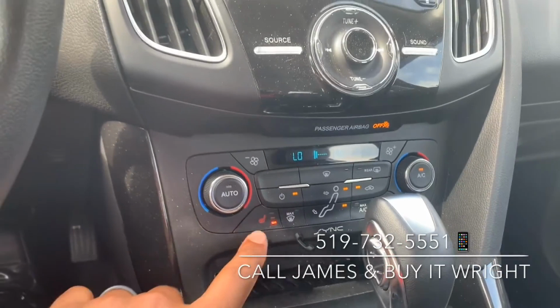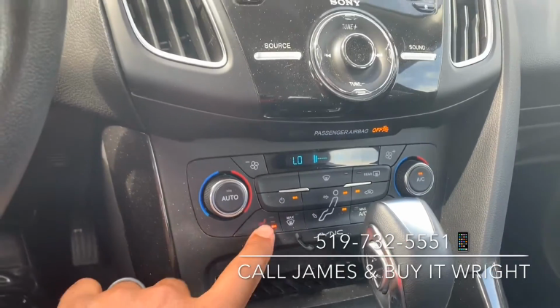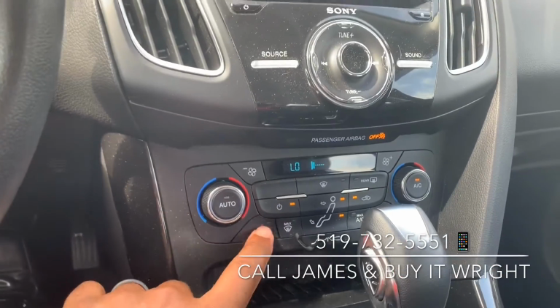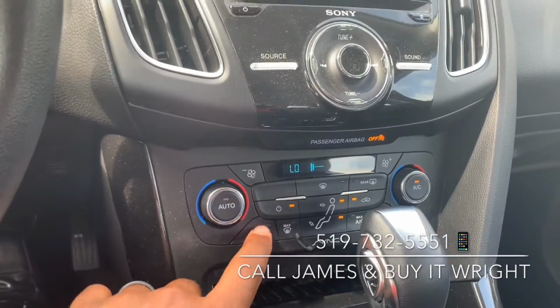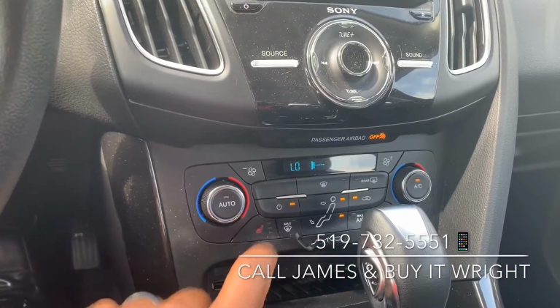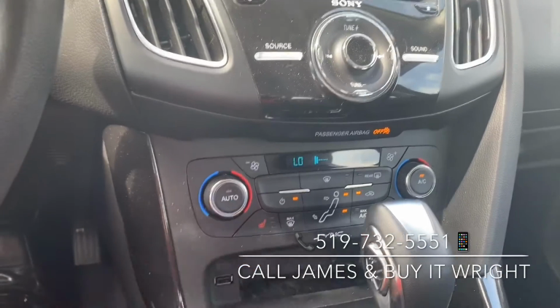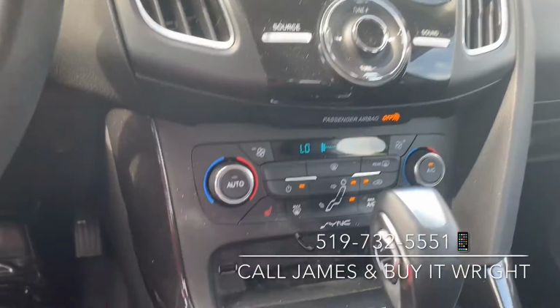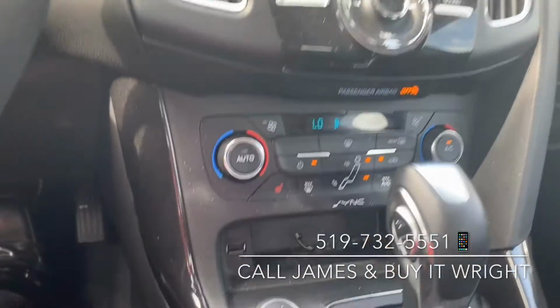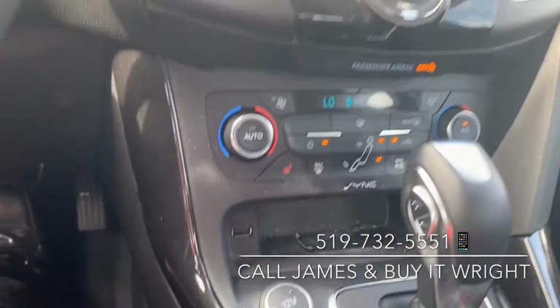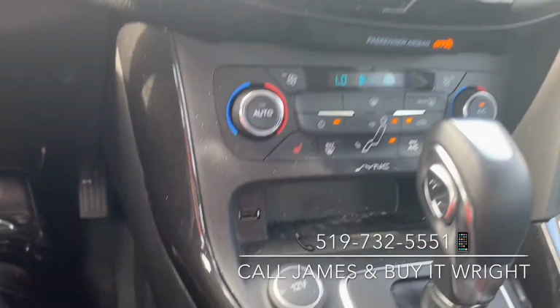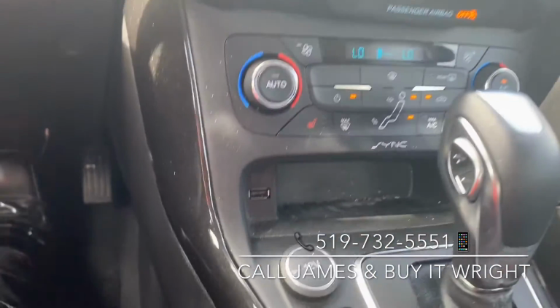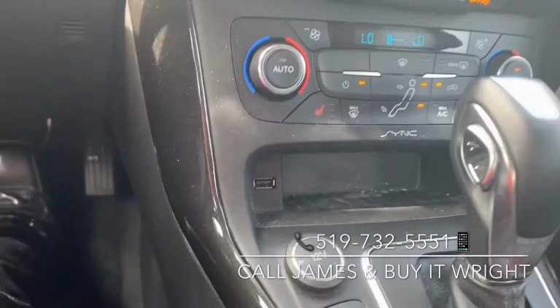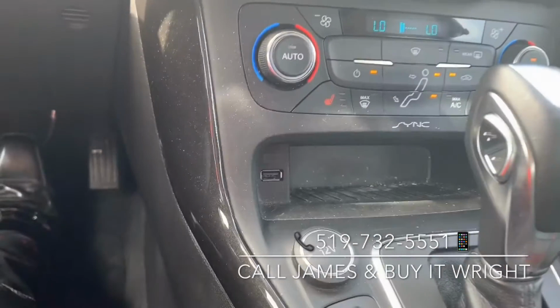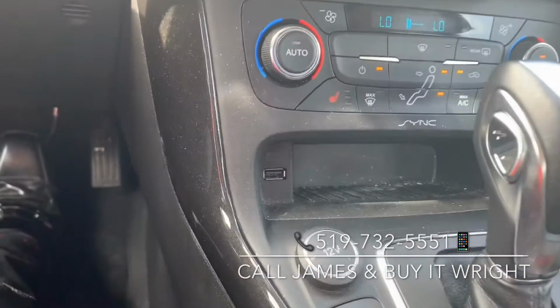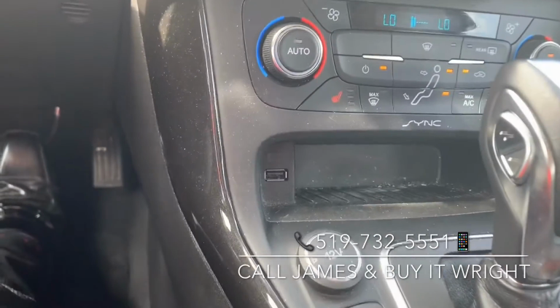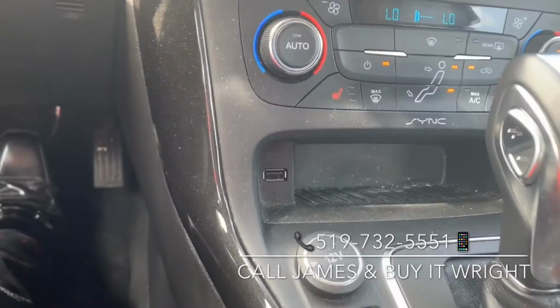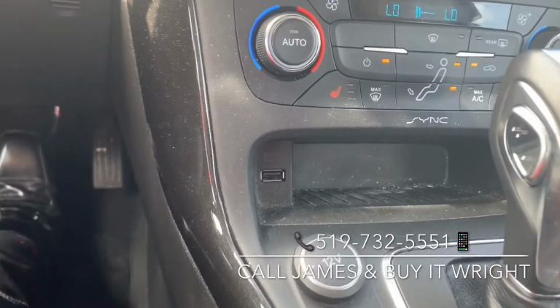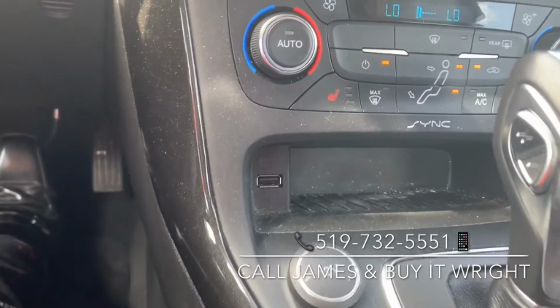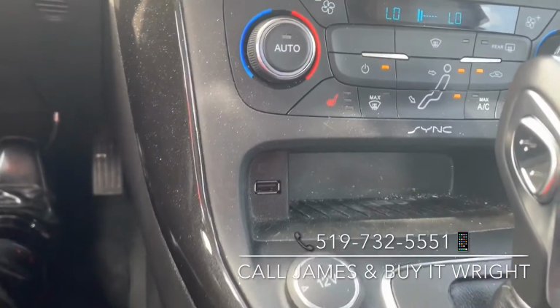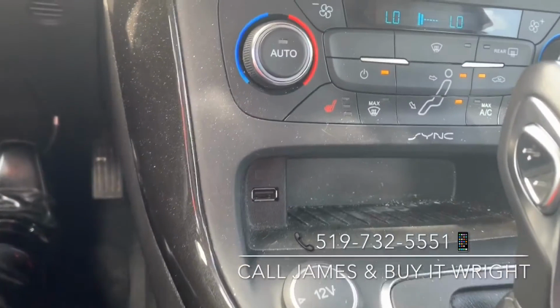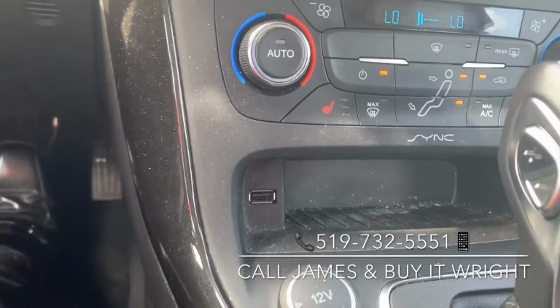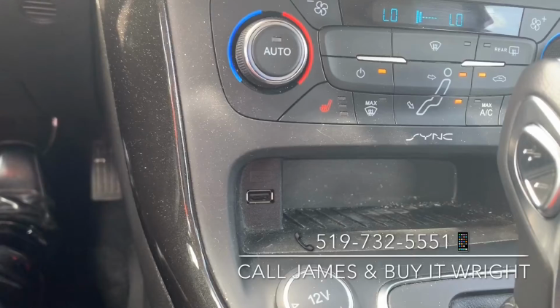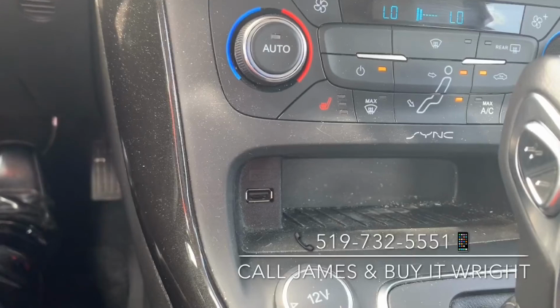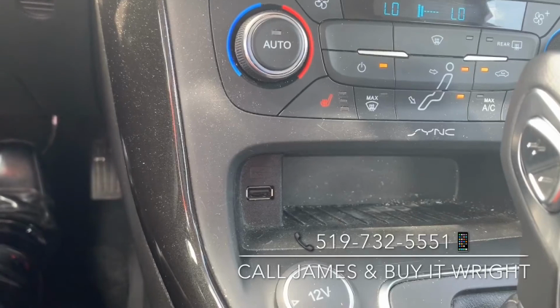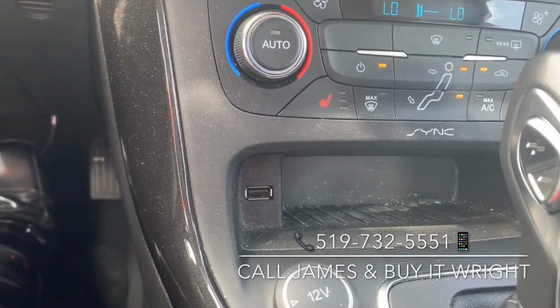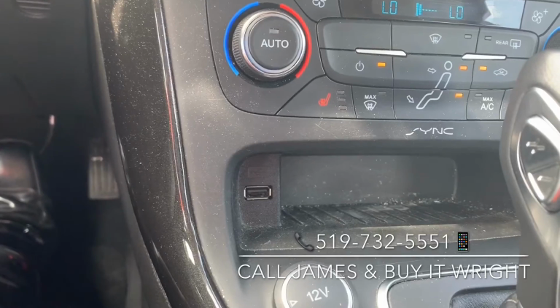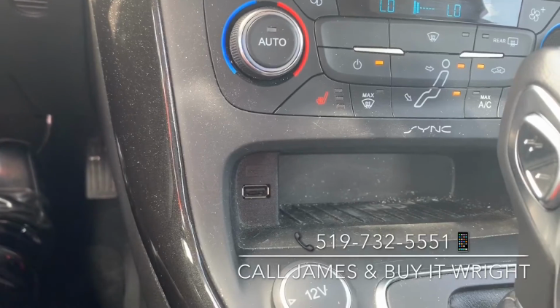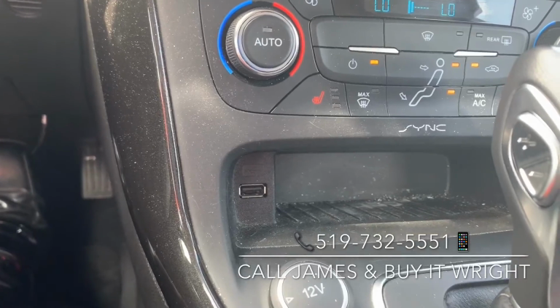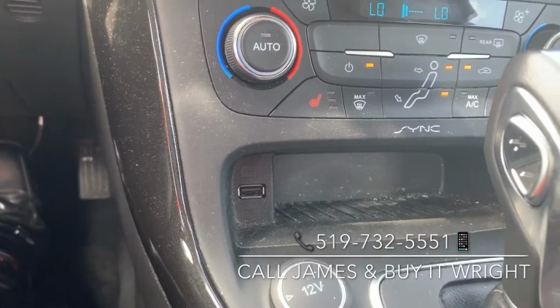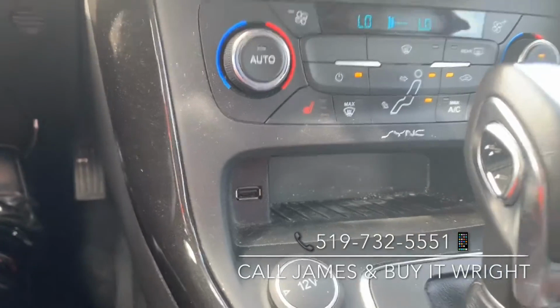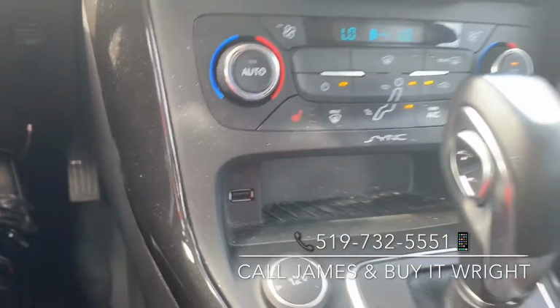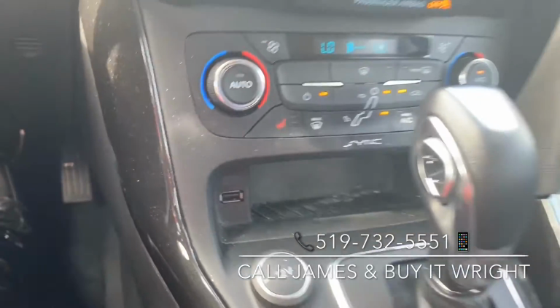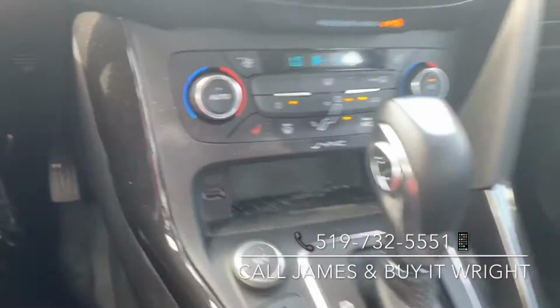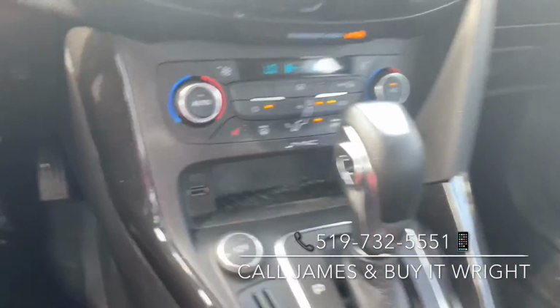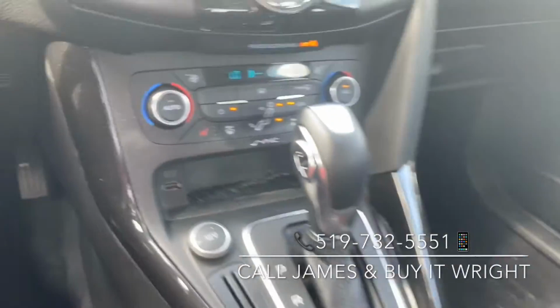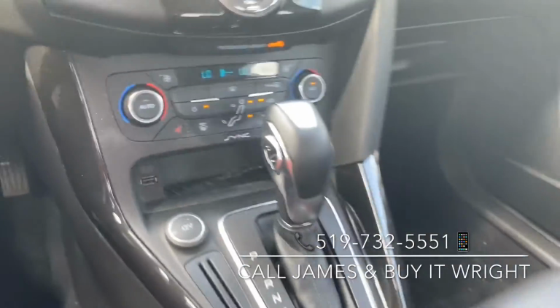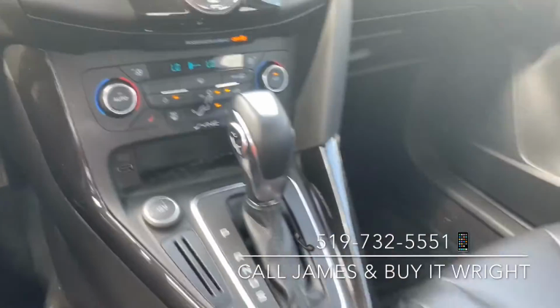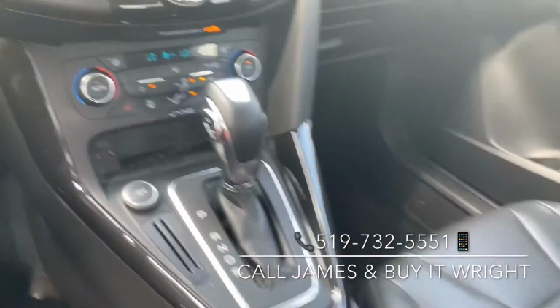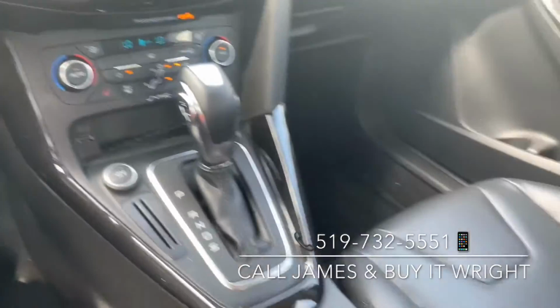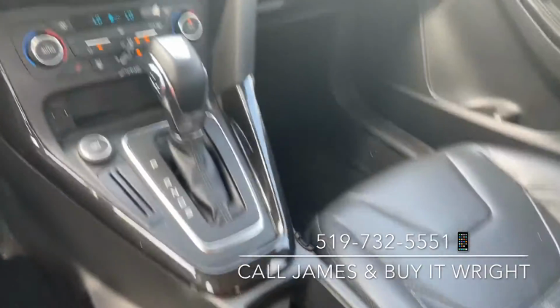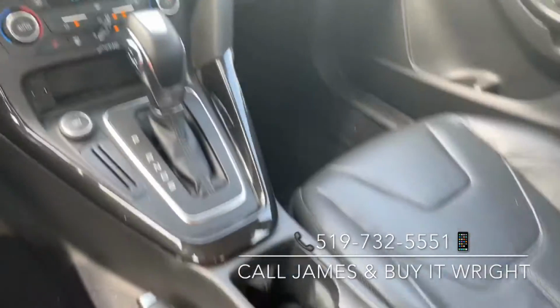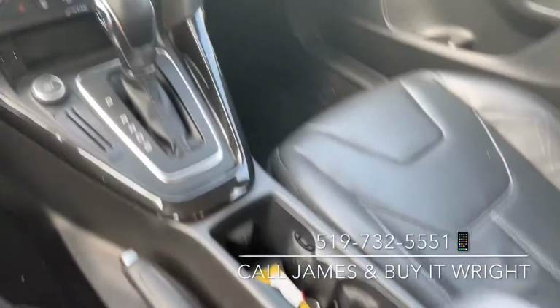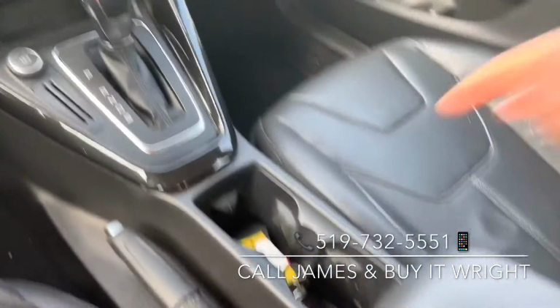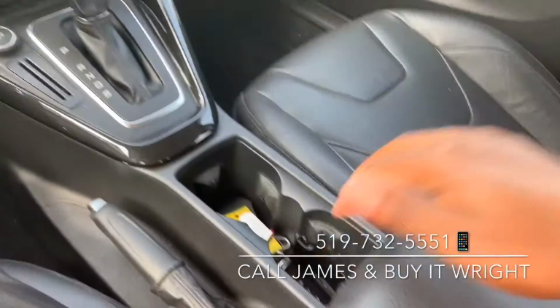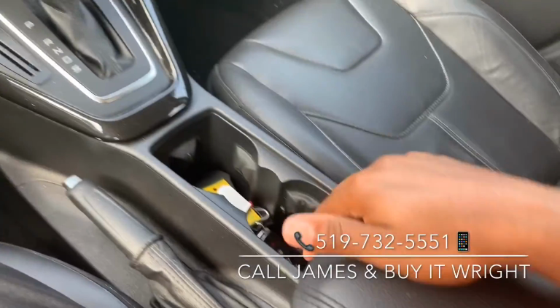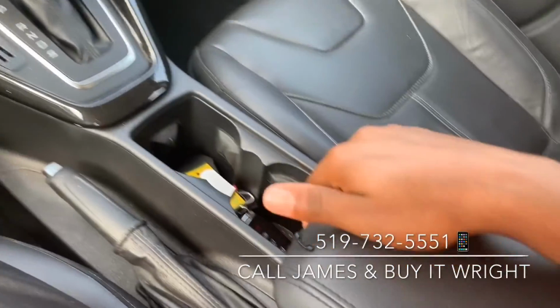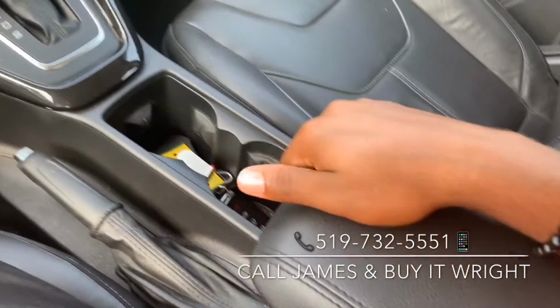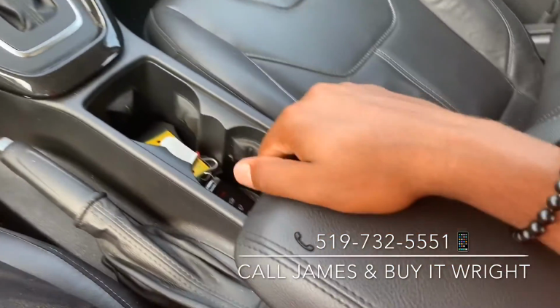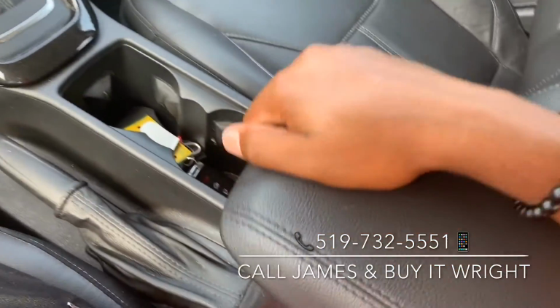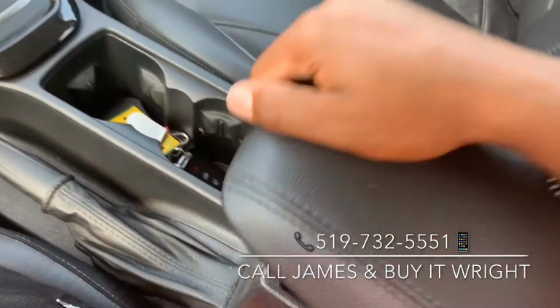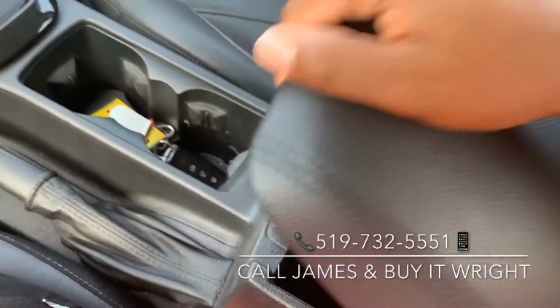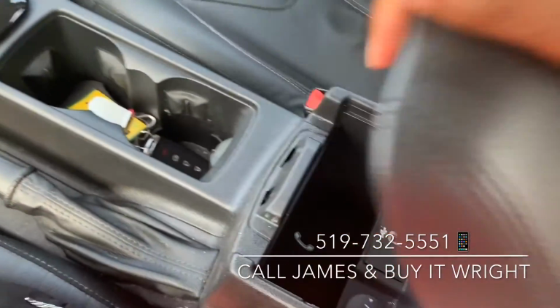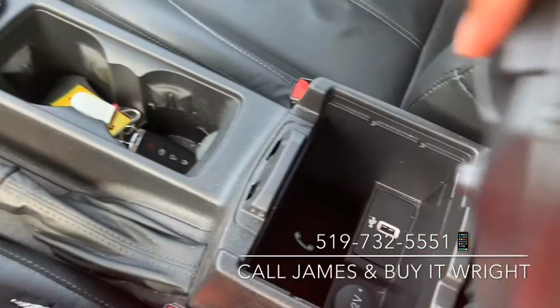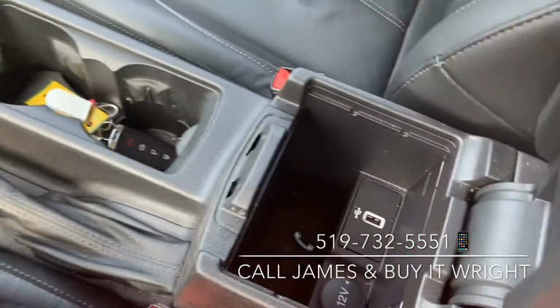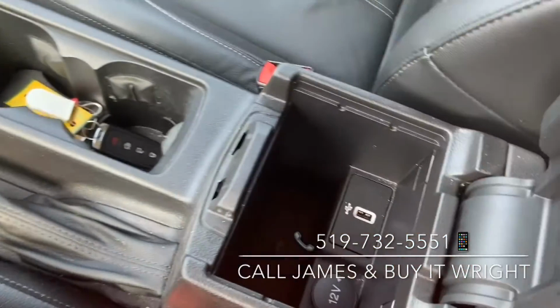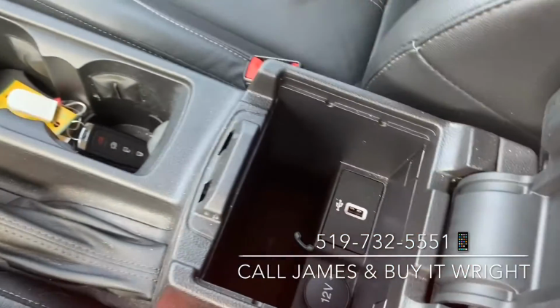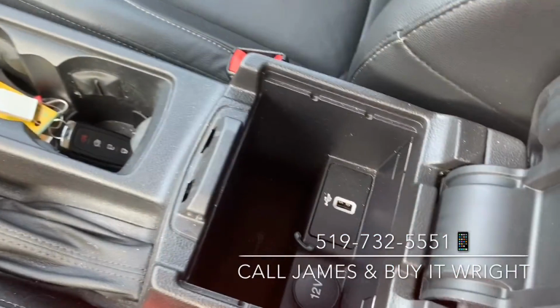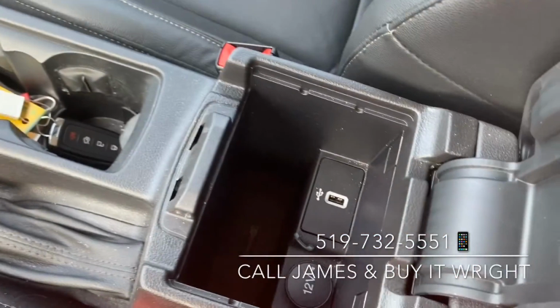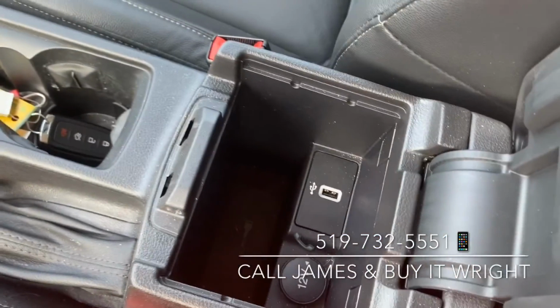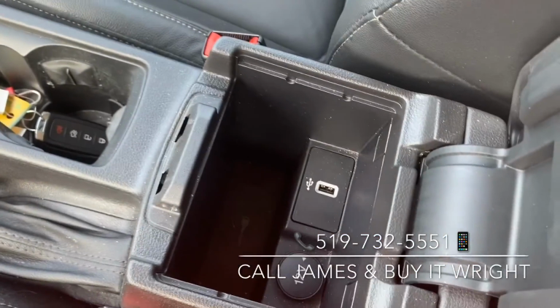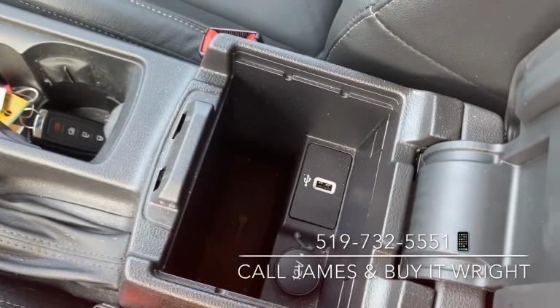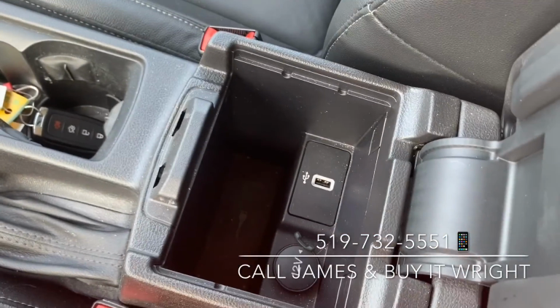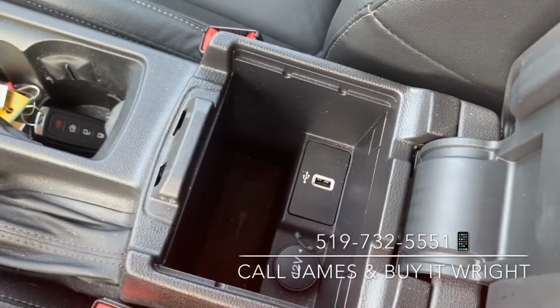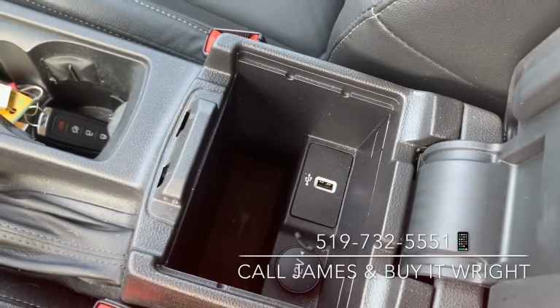Just below that you have a USB connection to the system and an additional USB port for charging, located just inside your armrest.